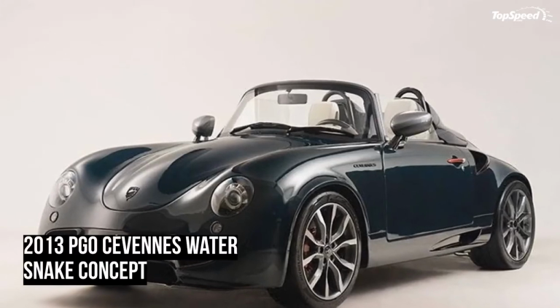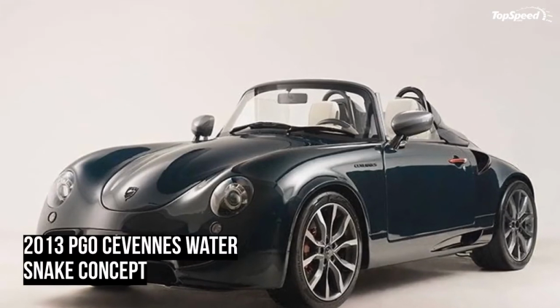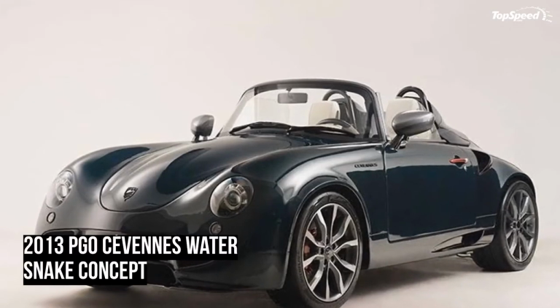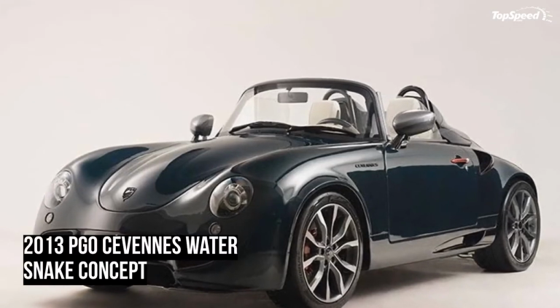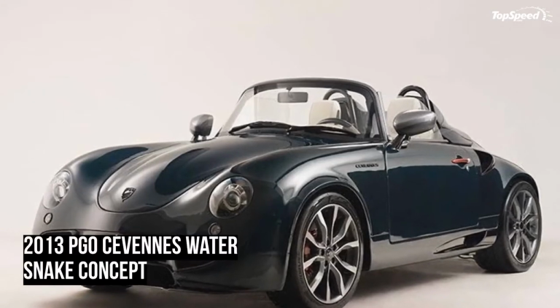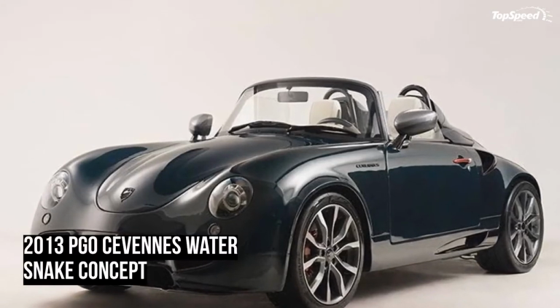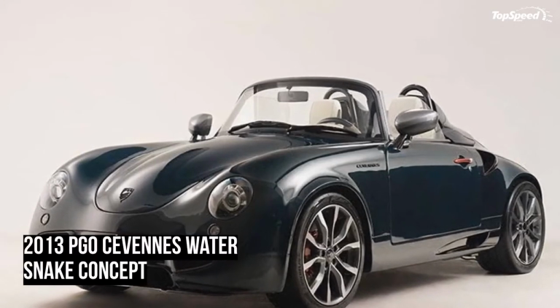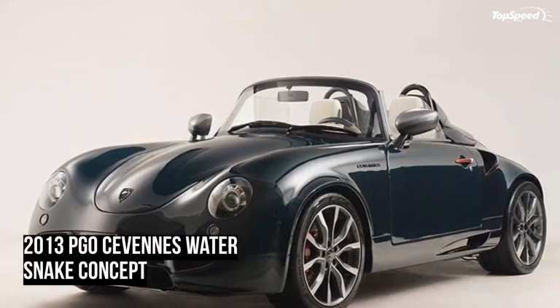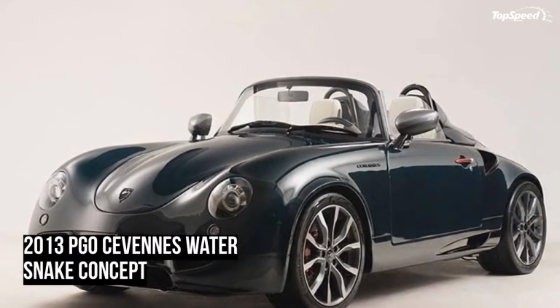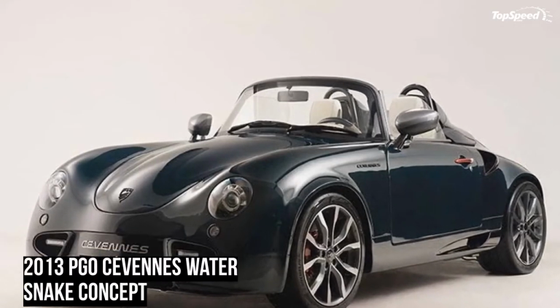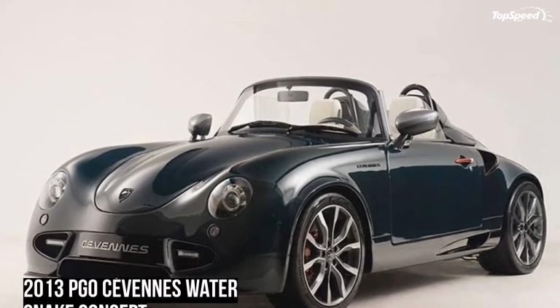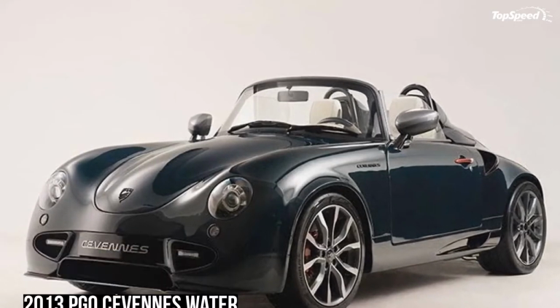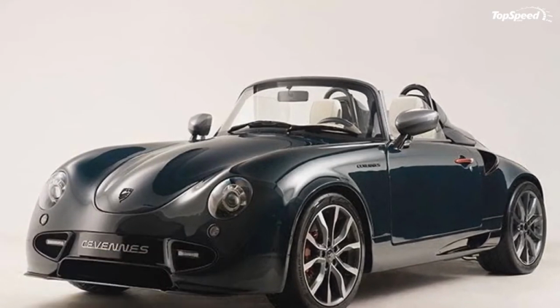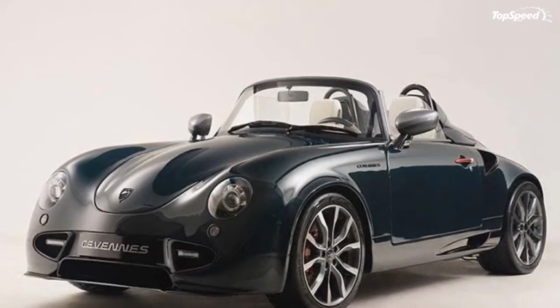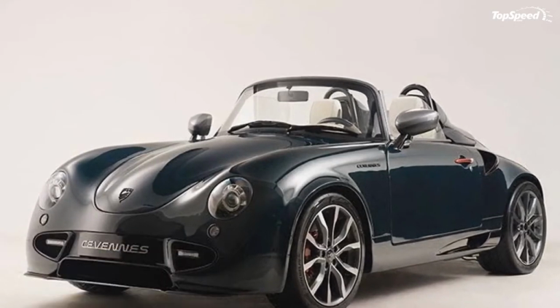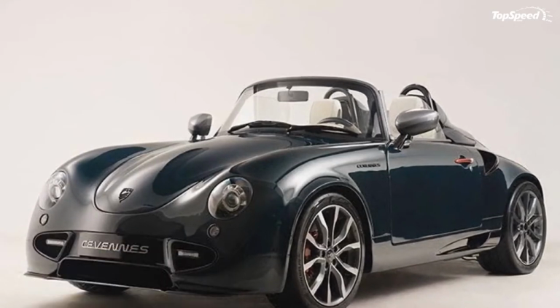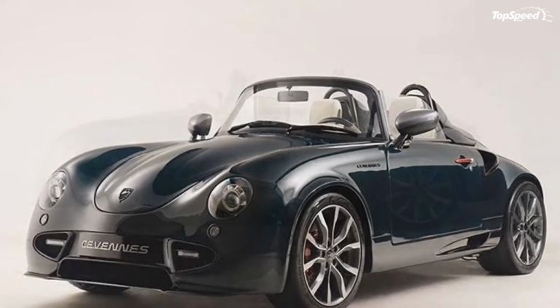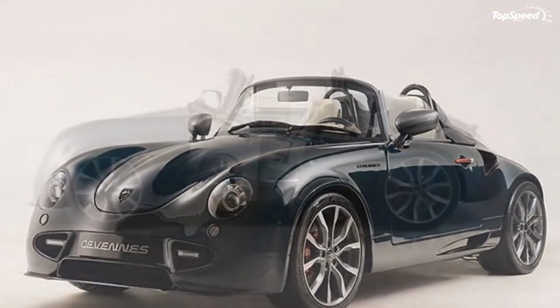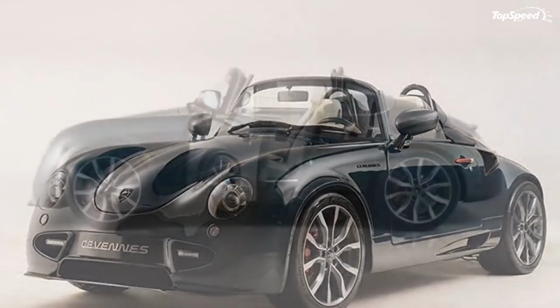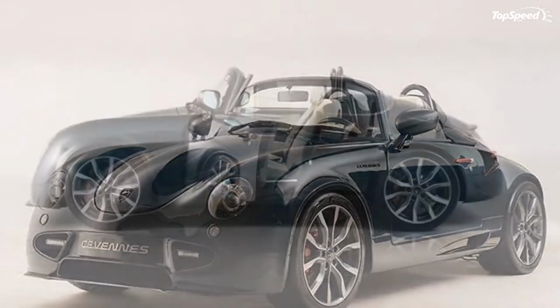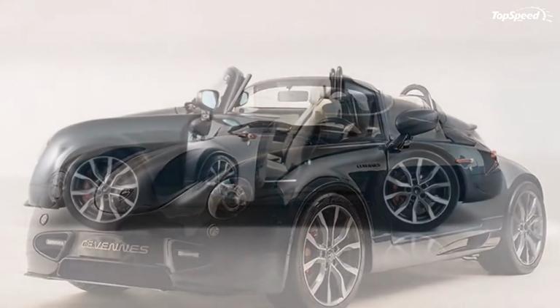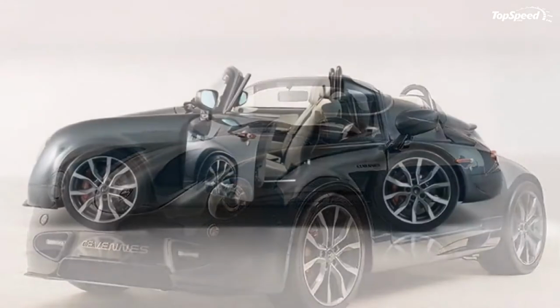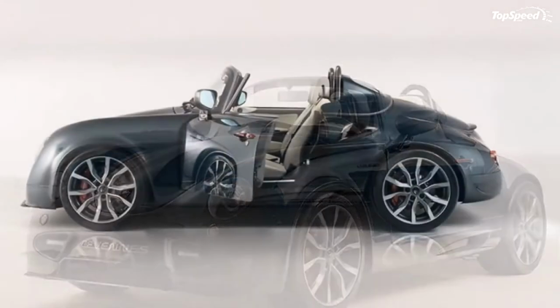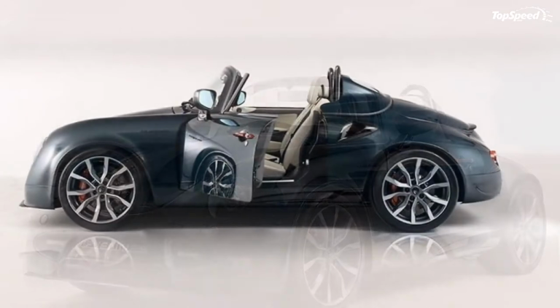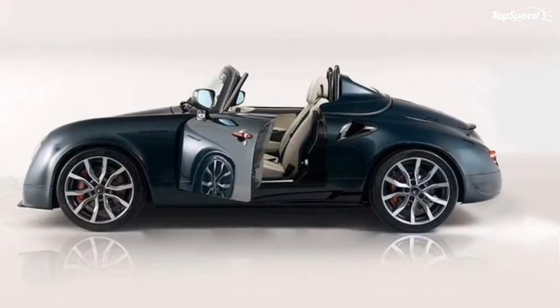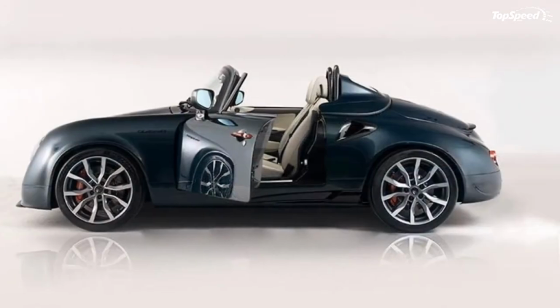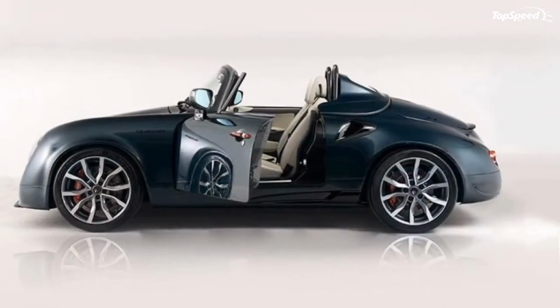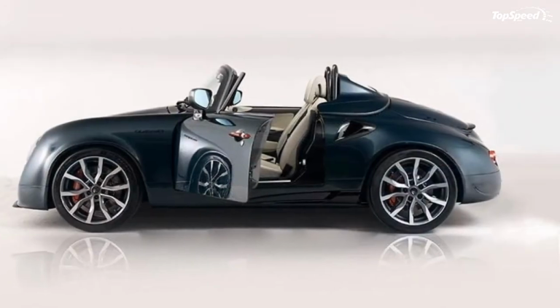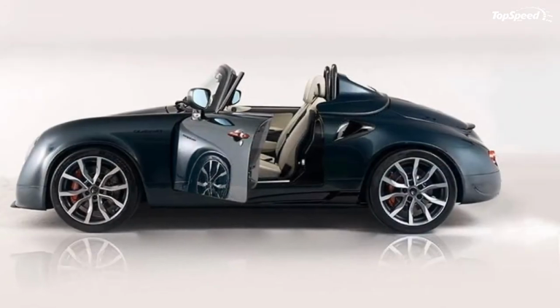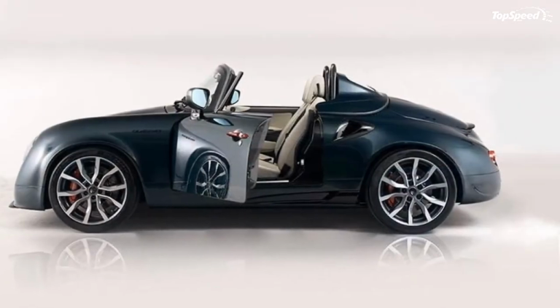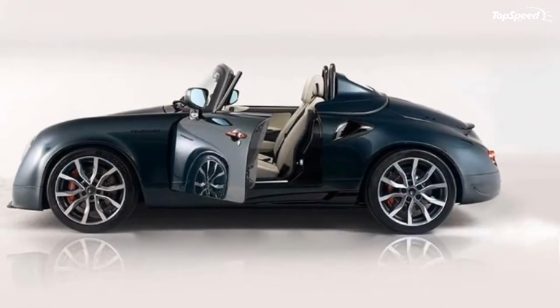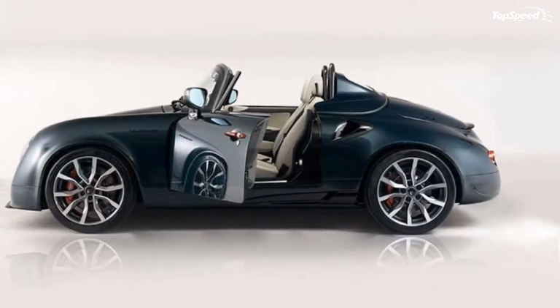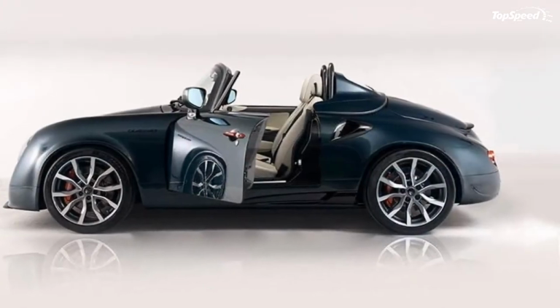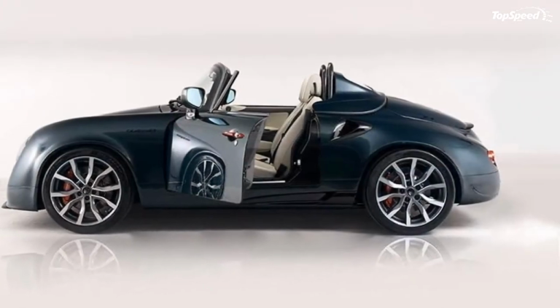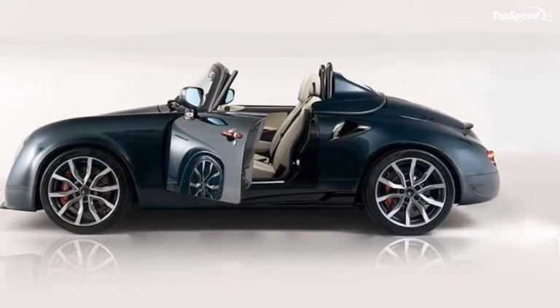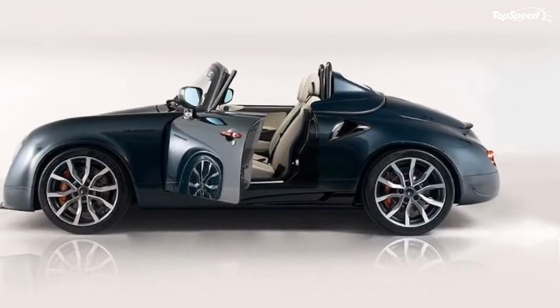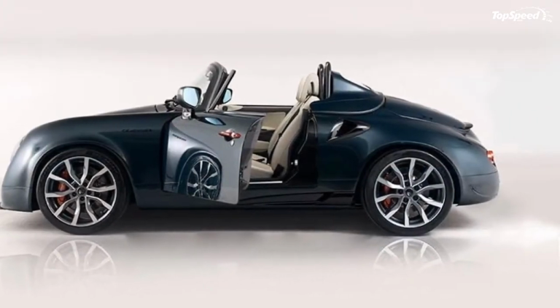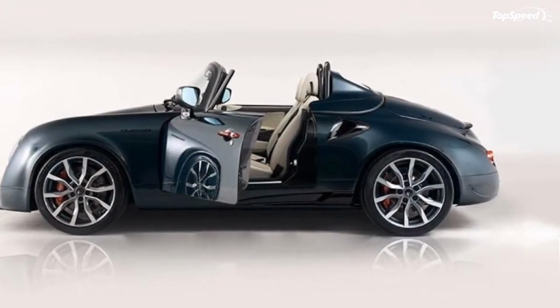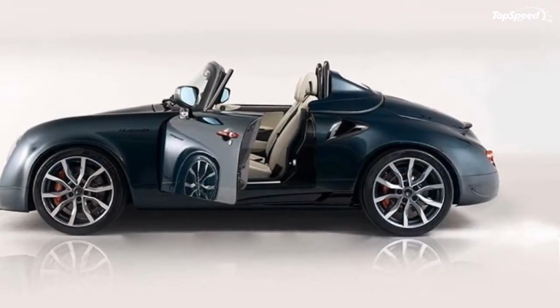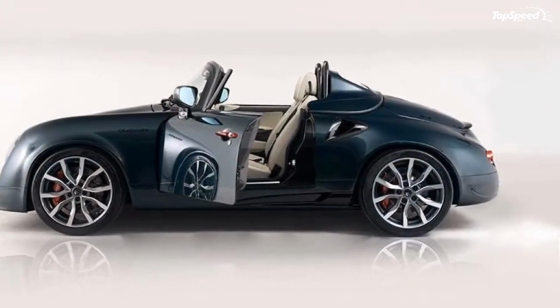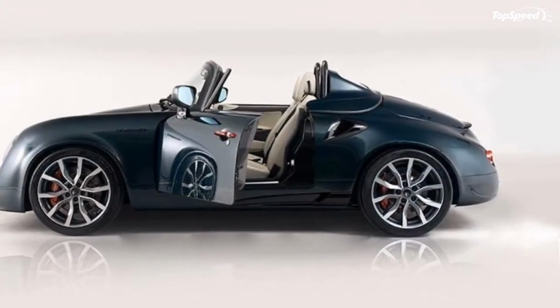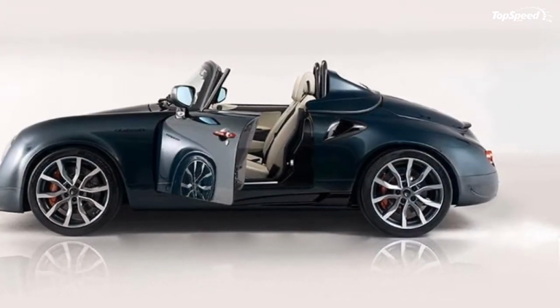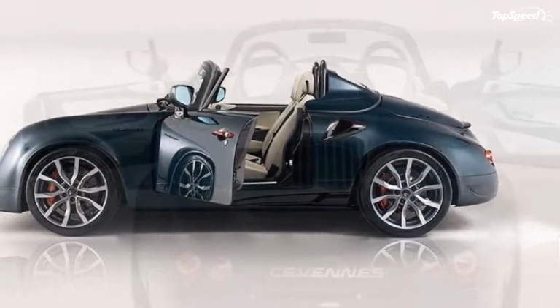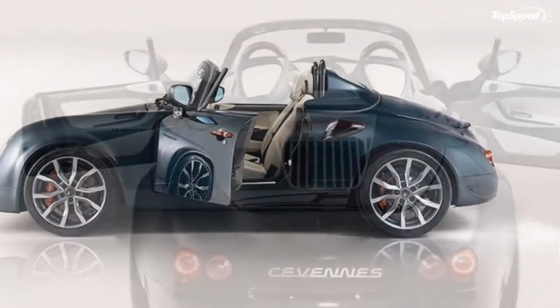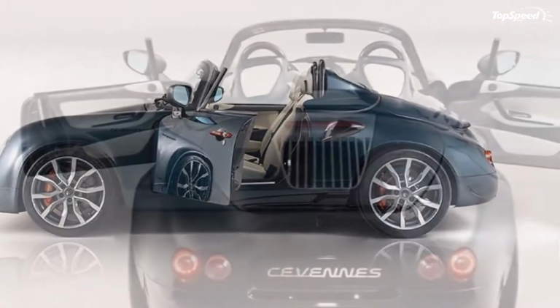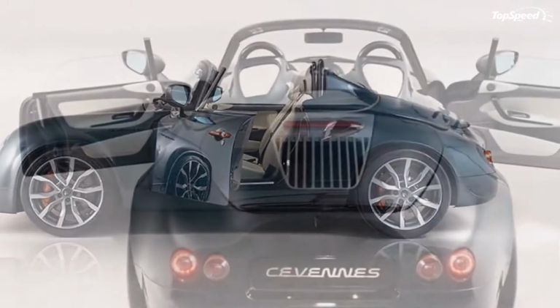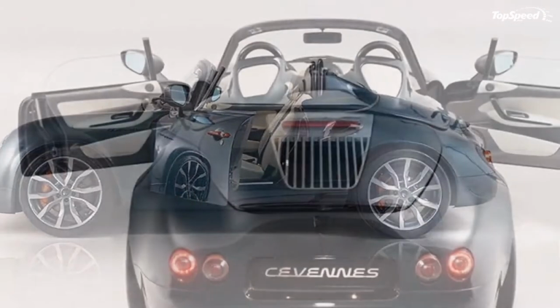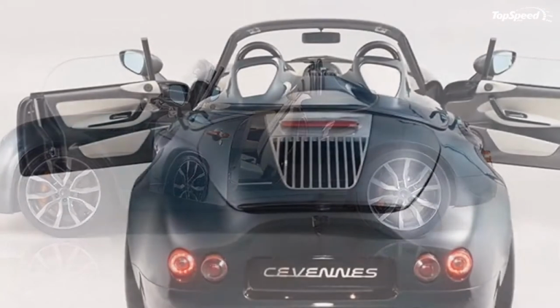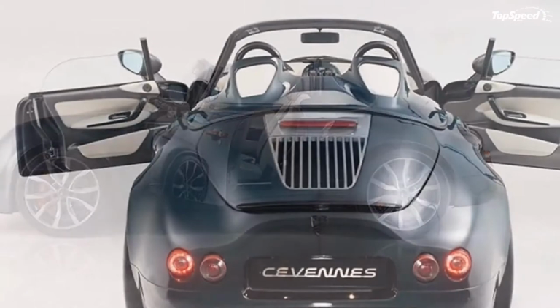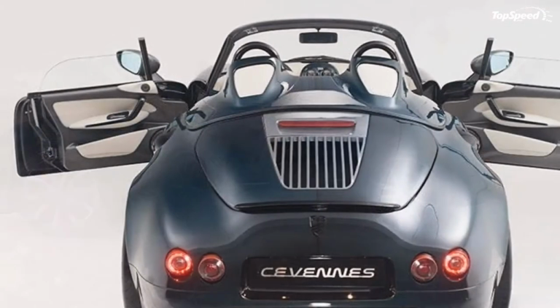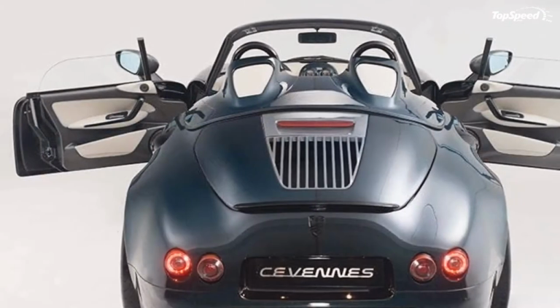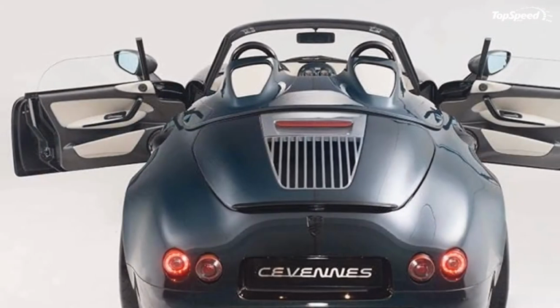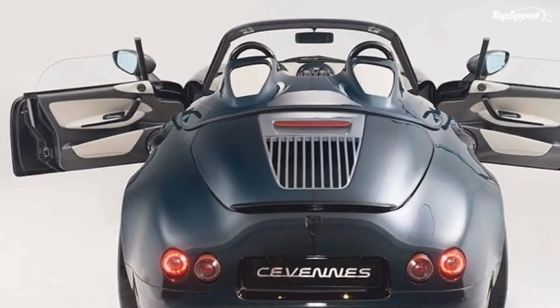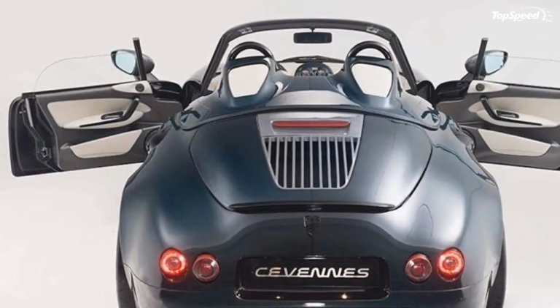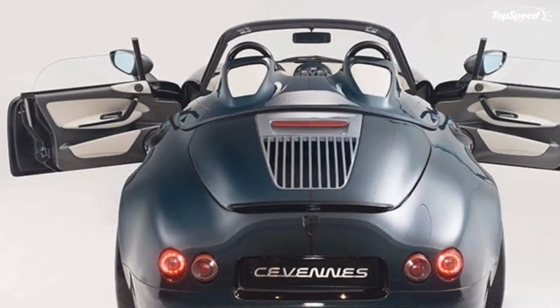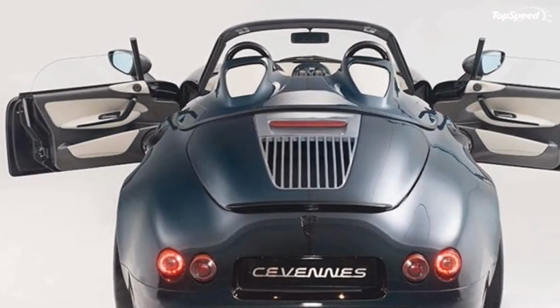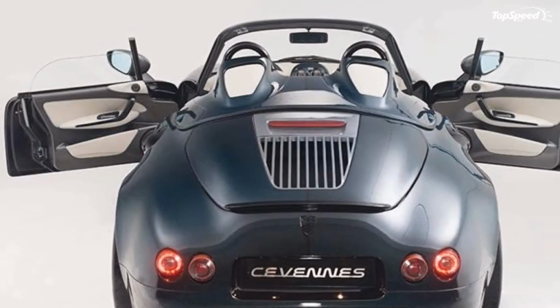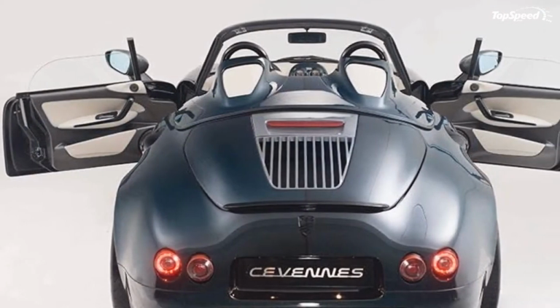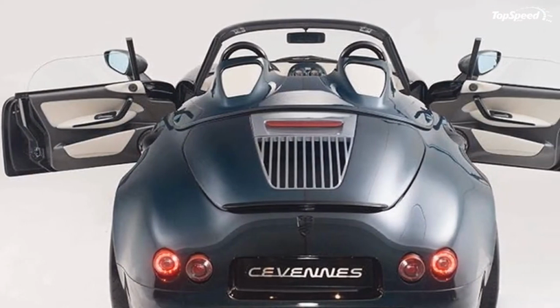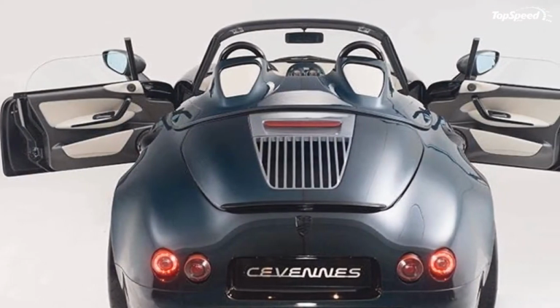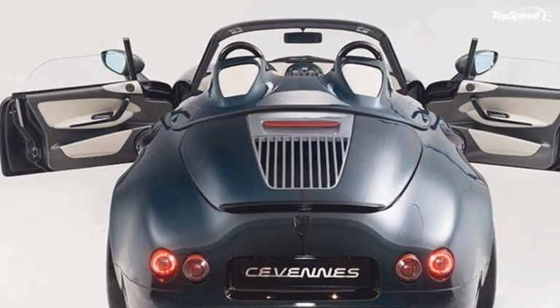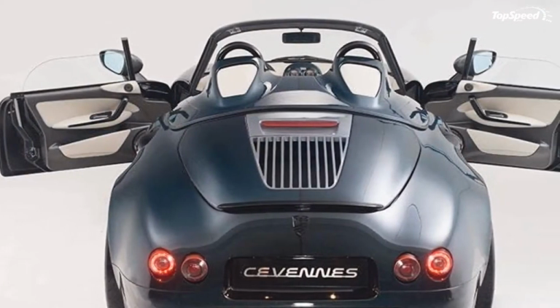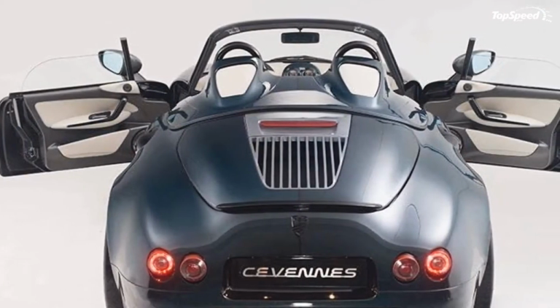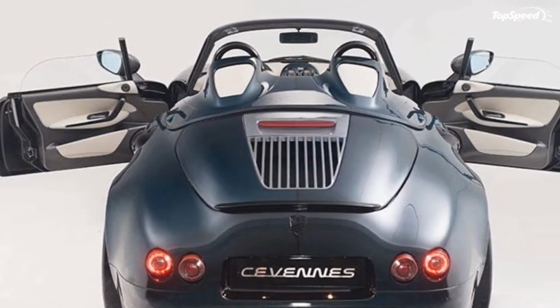Granted, that's not much in the way of exterior upgrades from the standard Cevennes, but where it lacked in quantity, it more than made up for in quality.